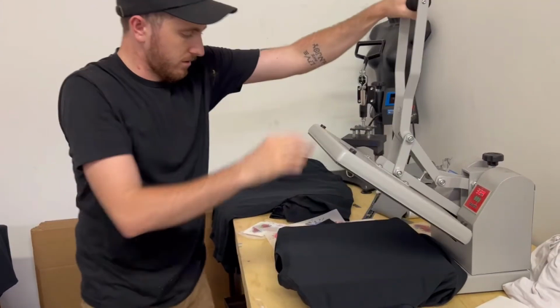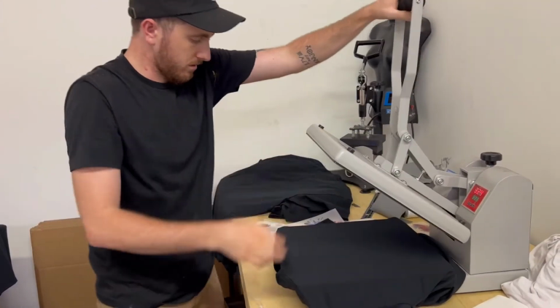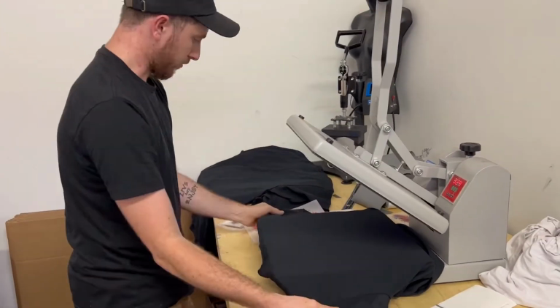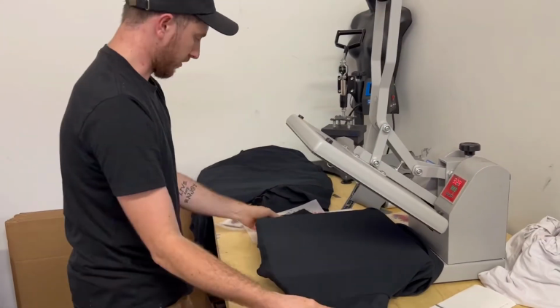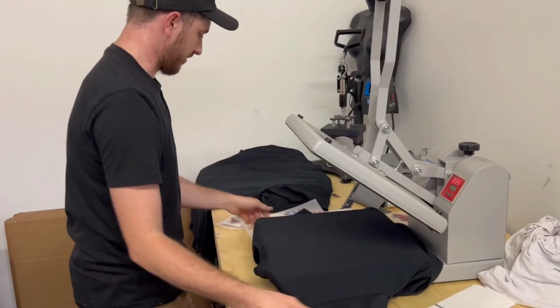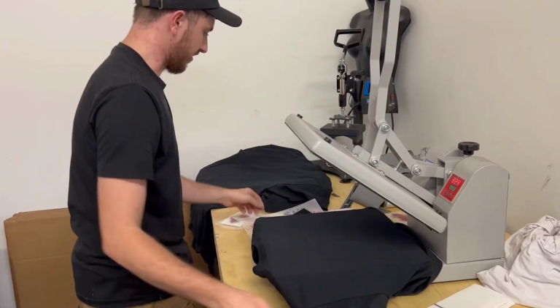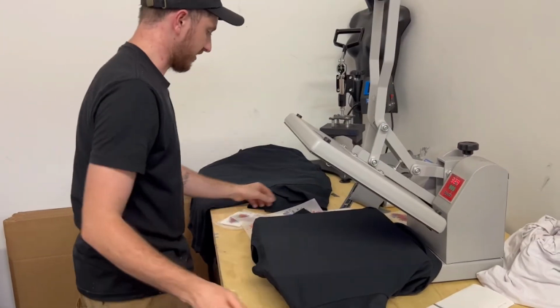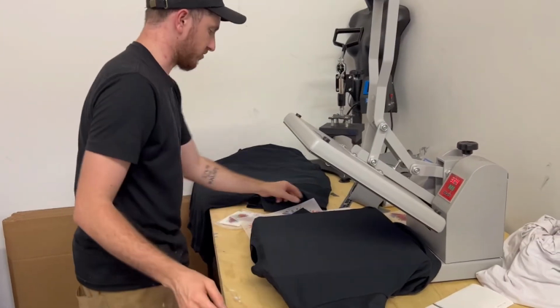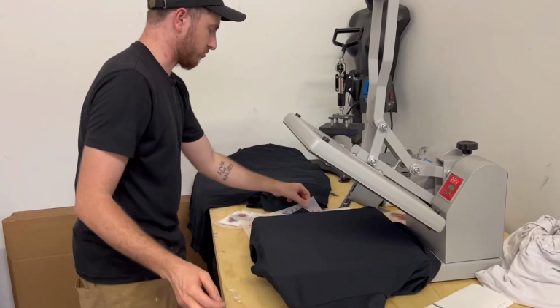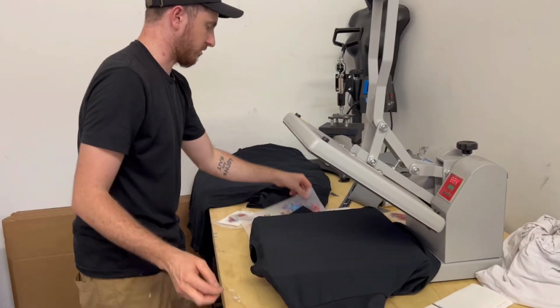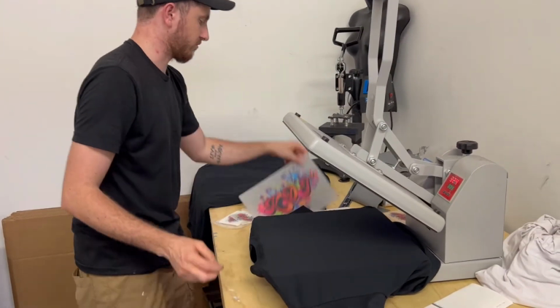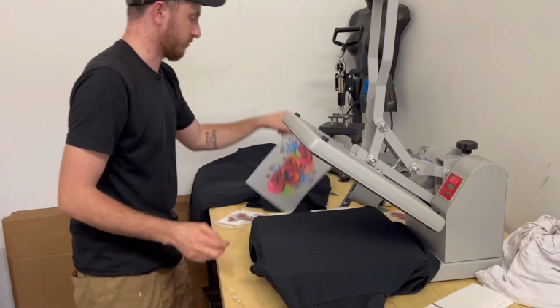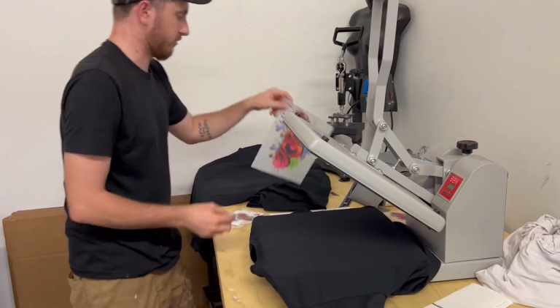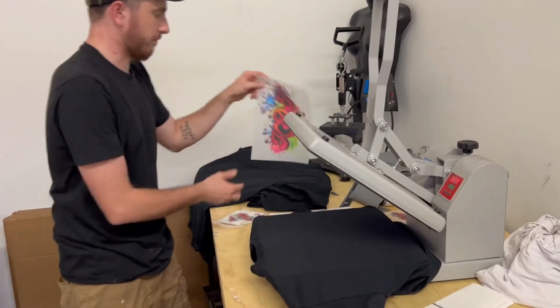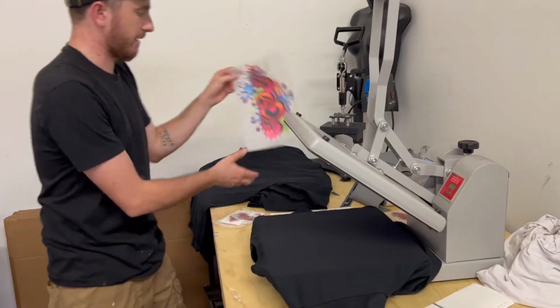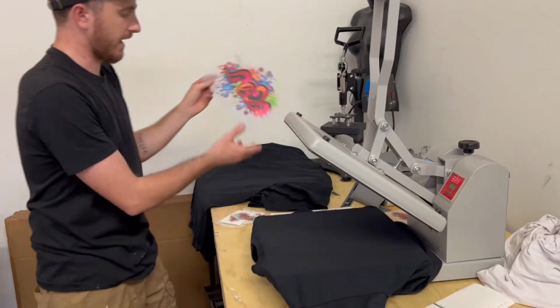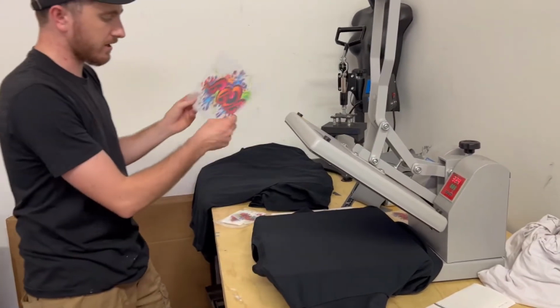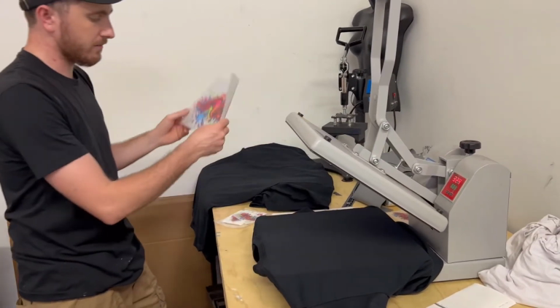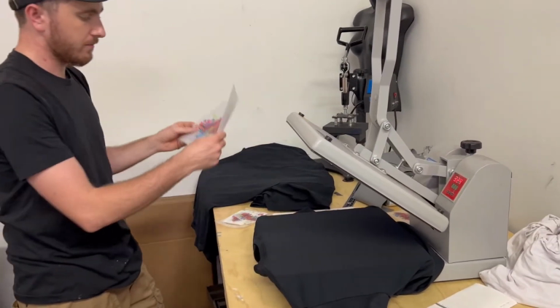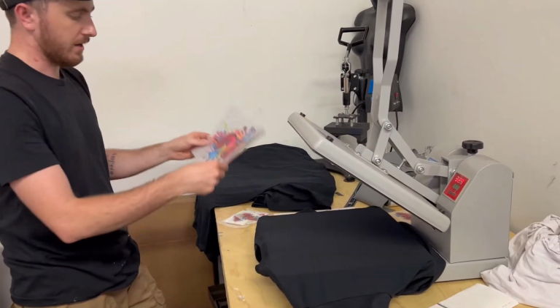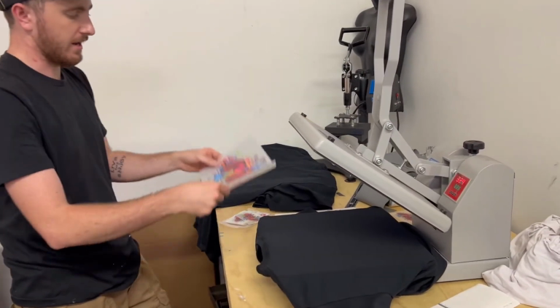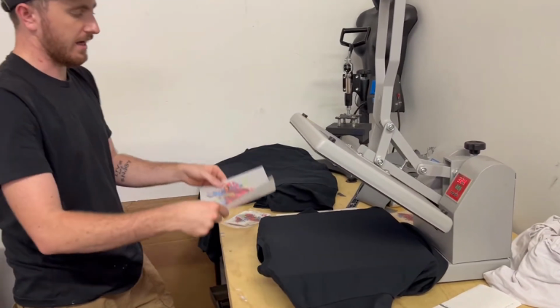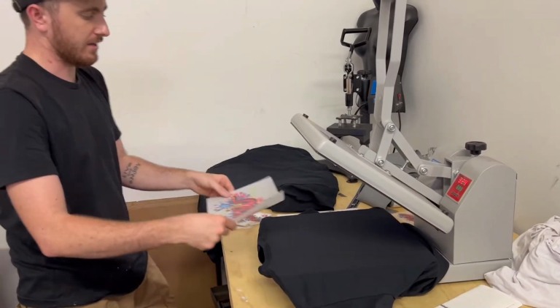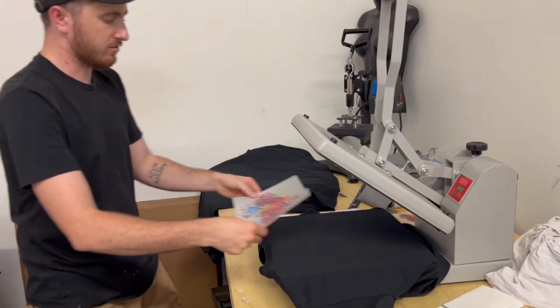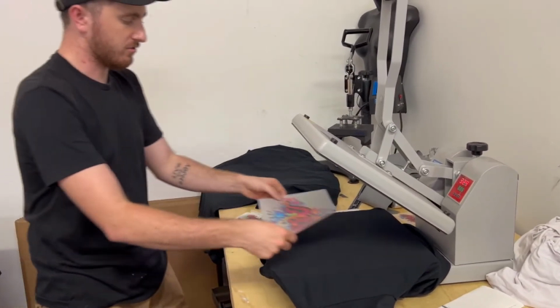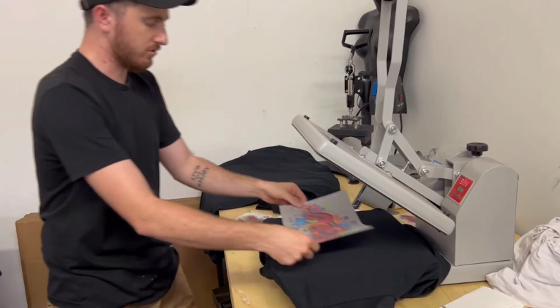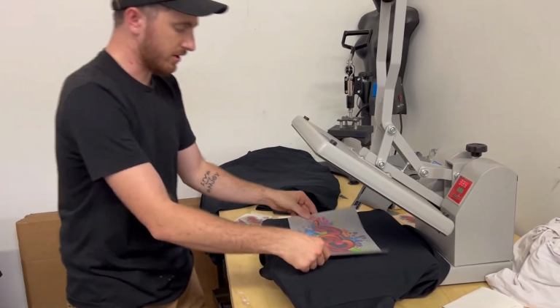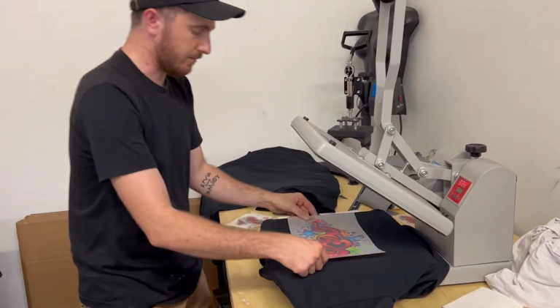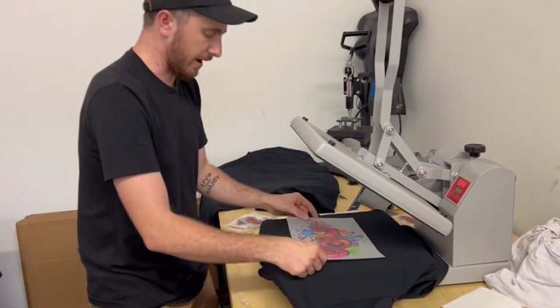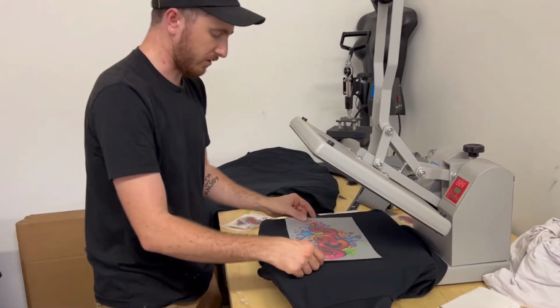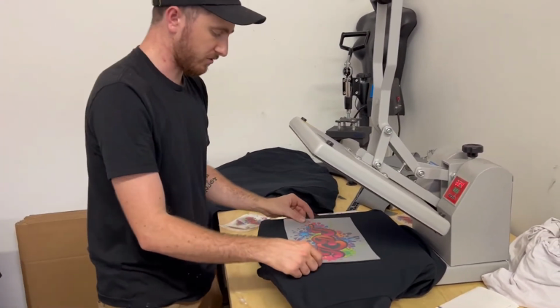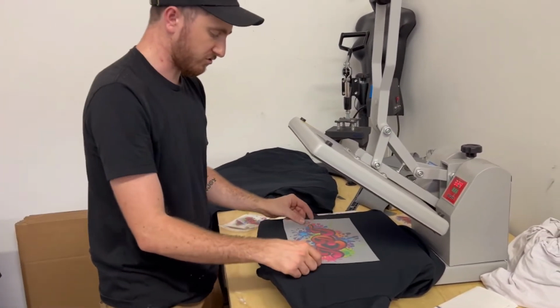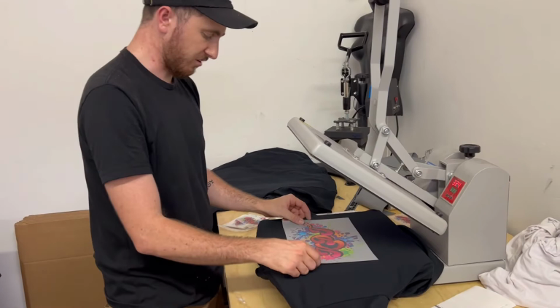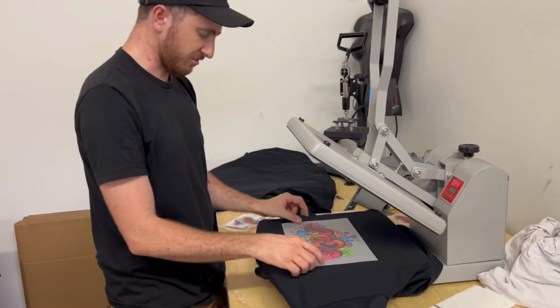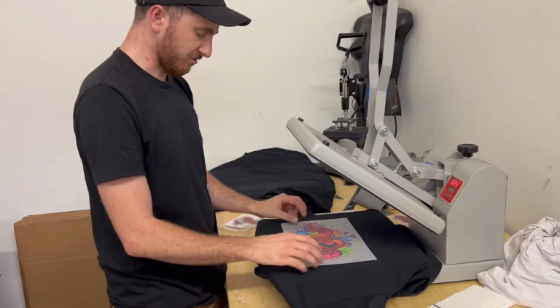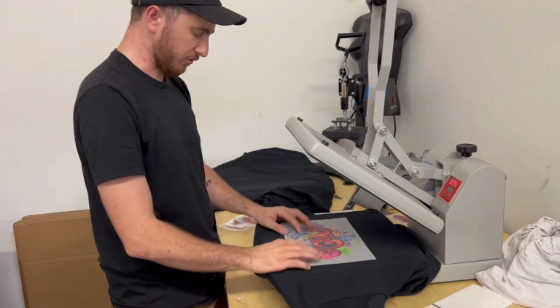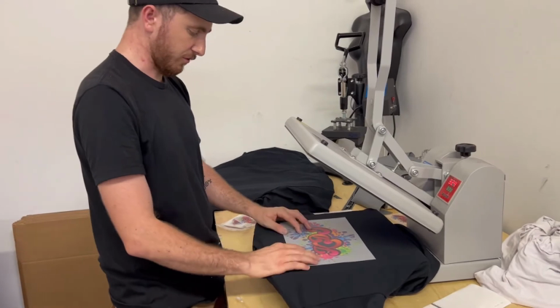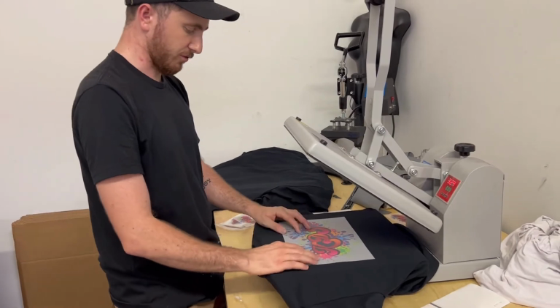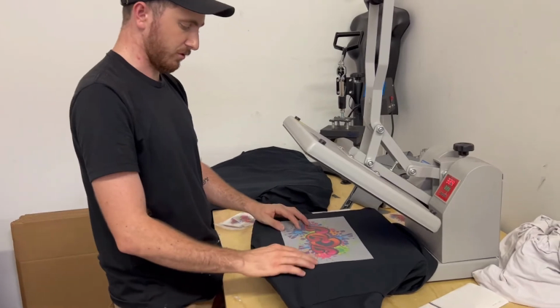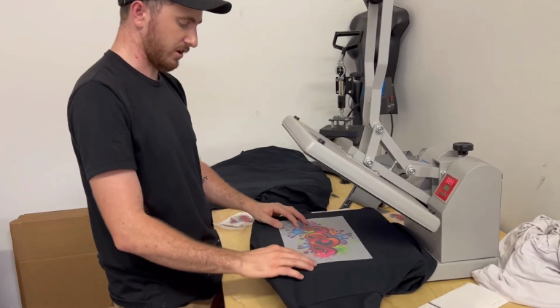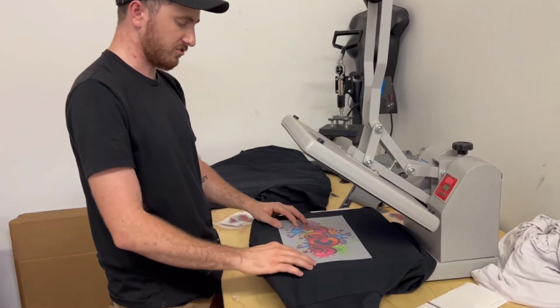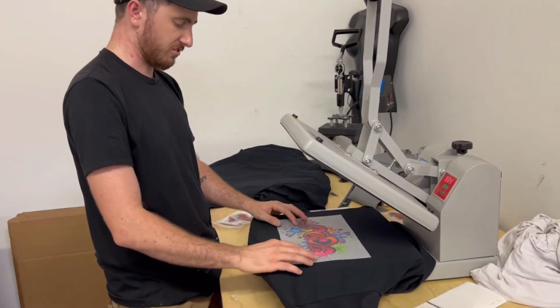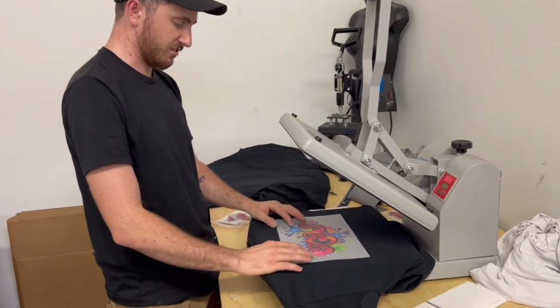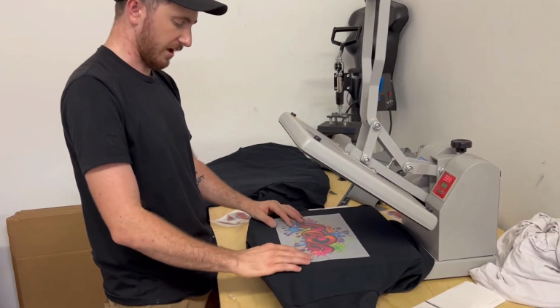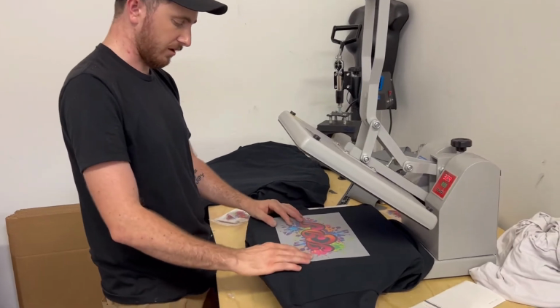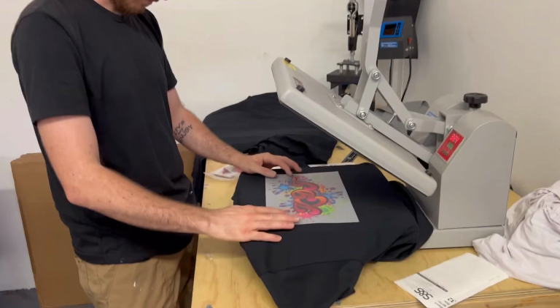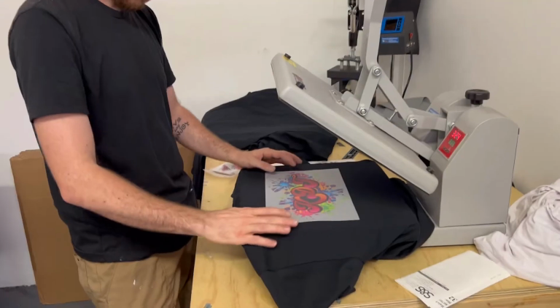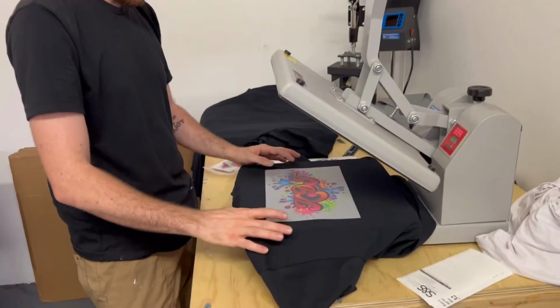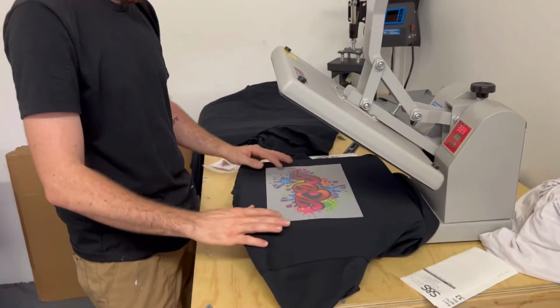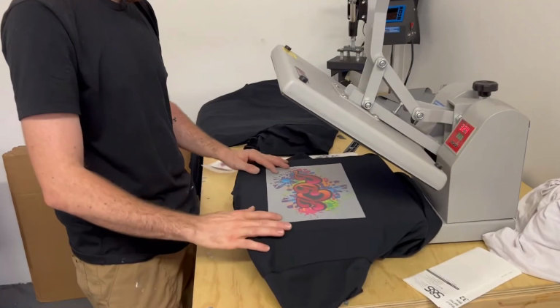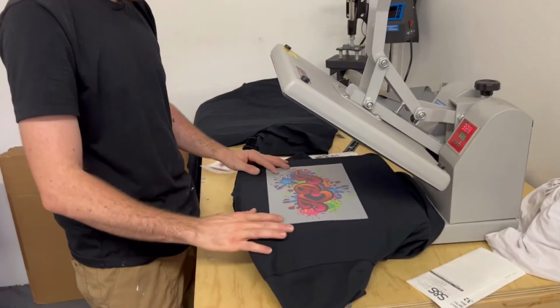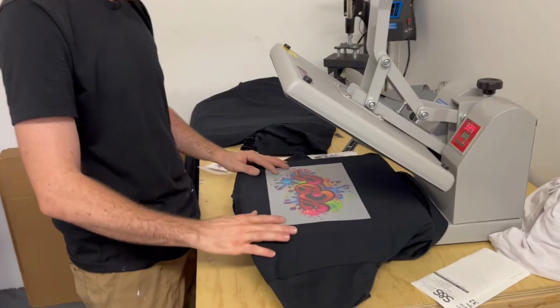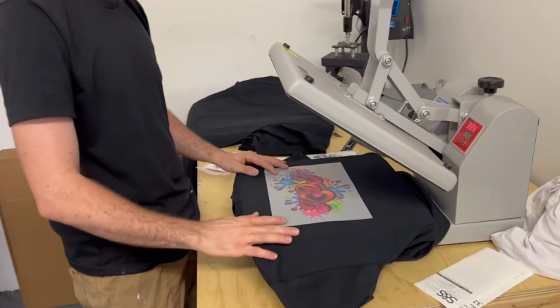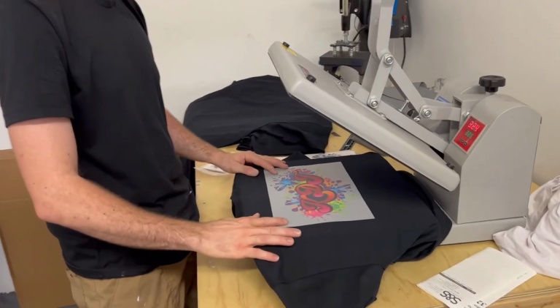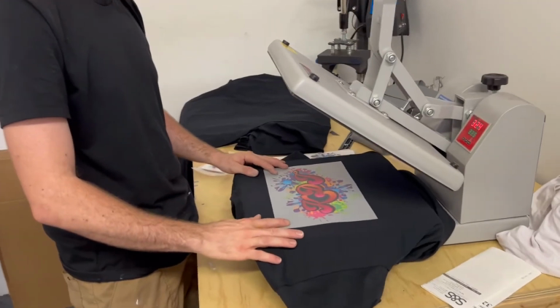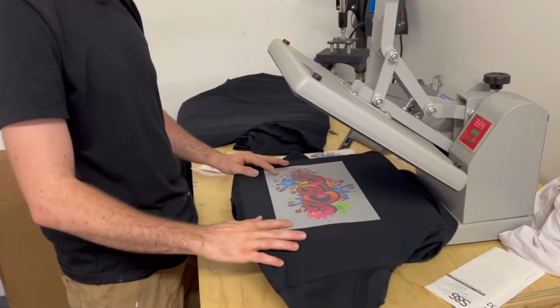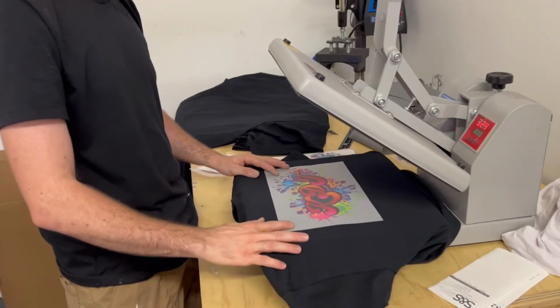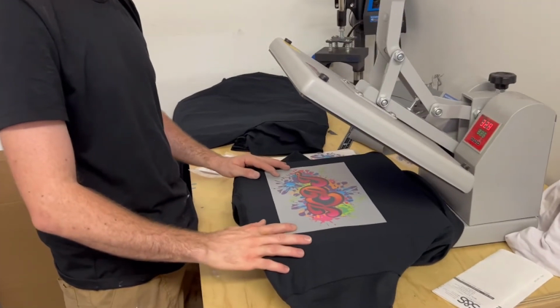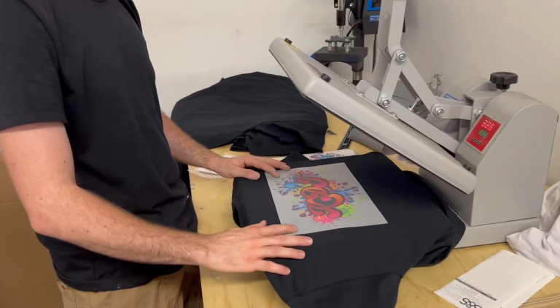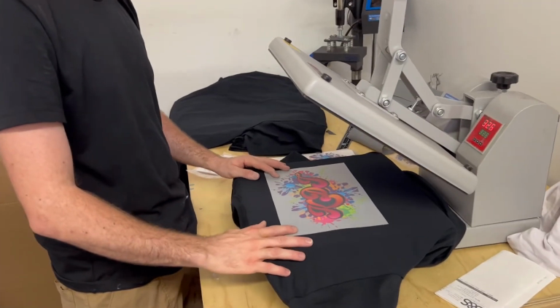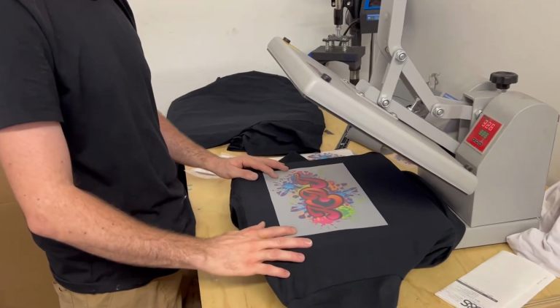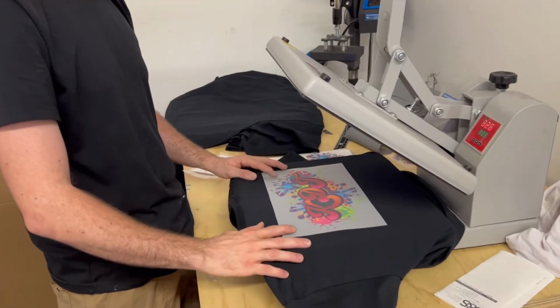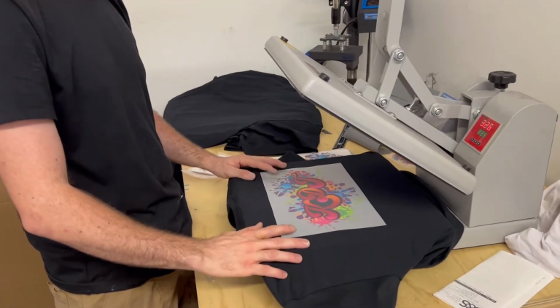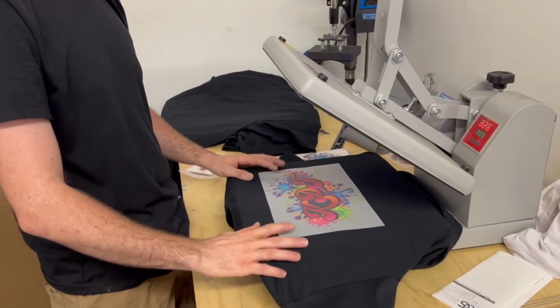We're going to take the transfer for the back and I like to do it at about just over three inches down. Looks good to me — check the sides.